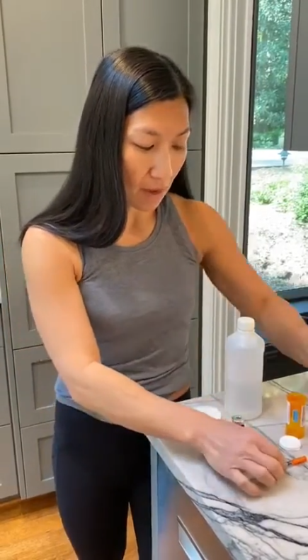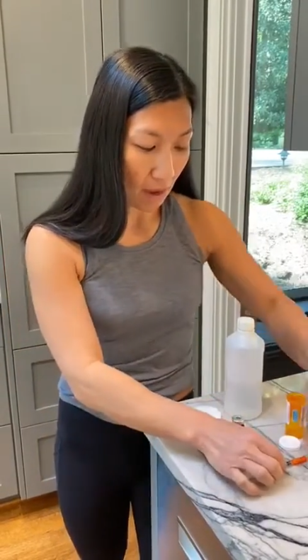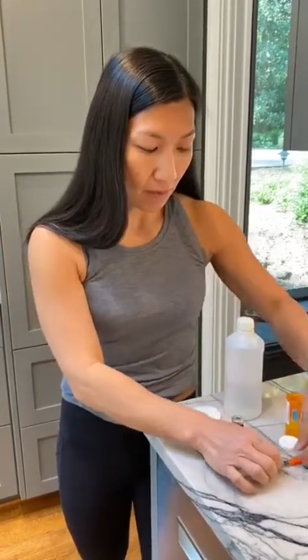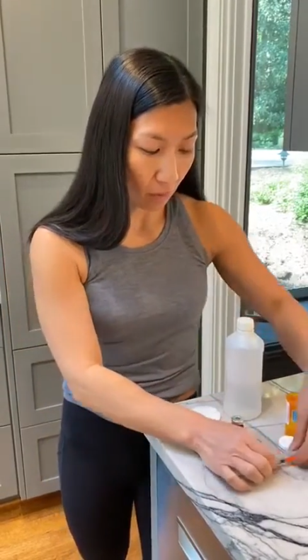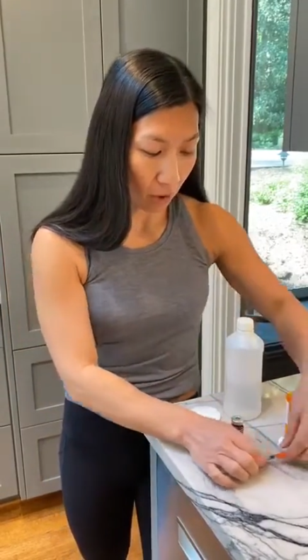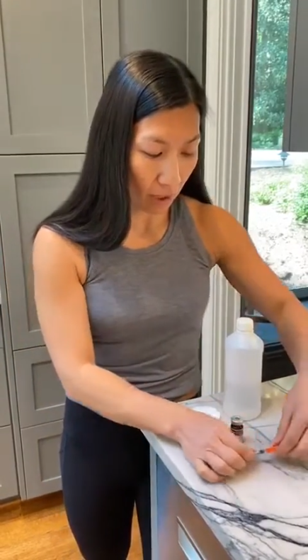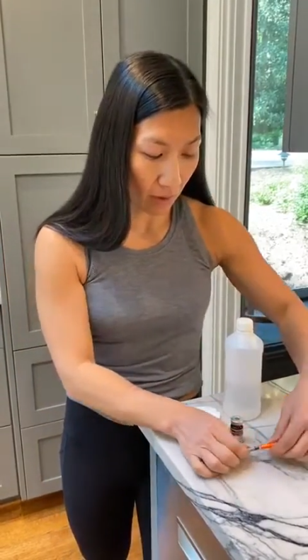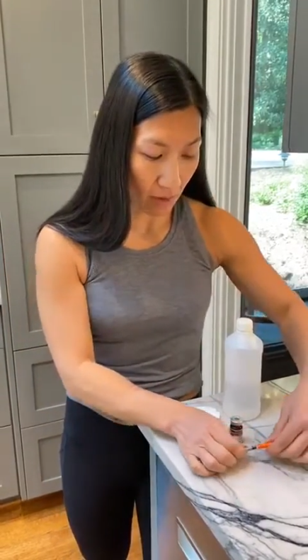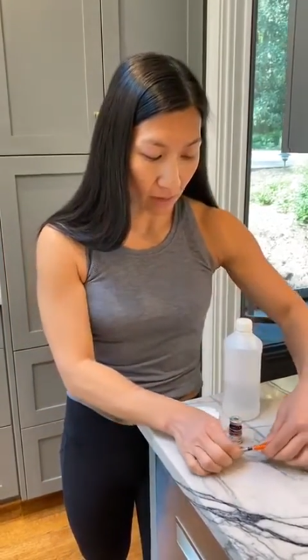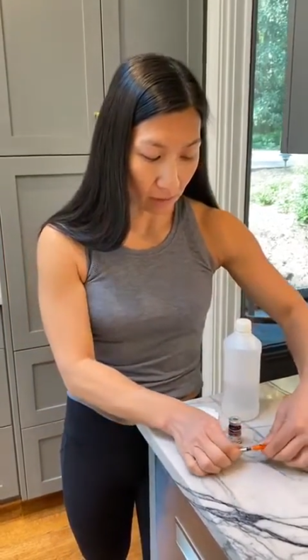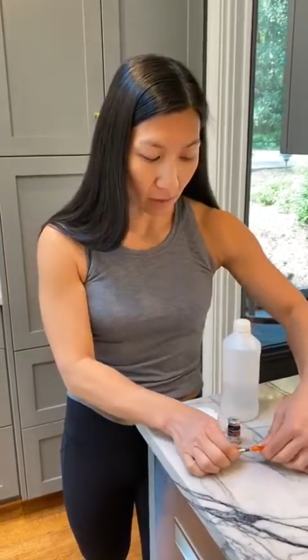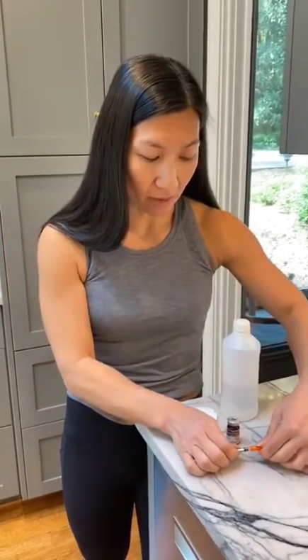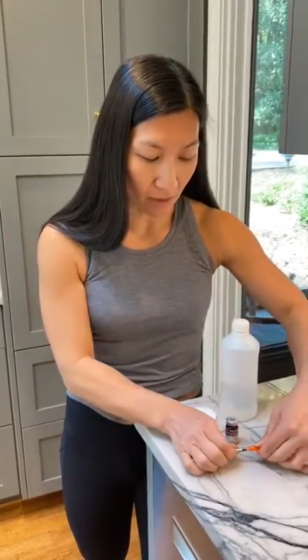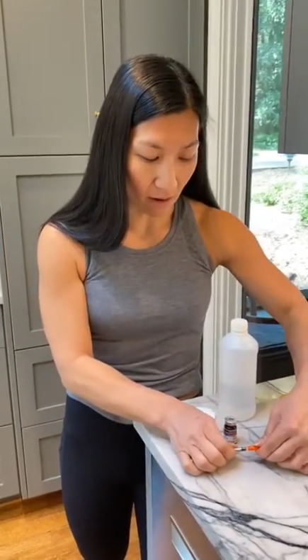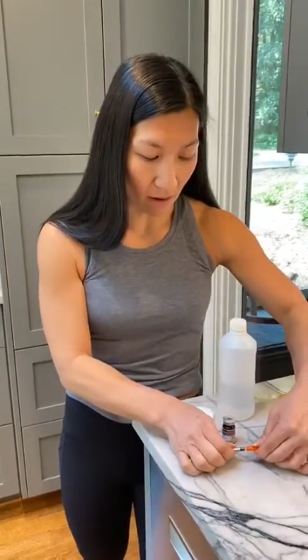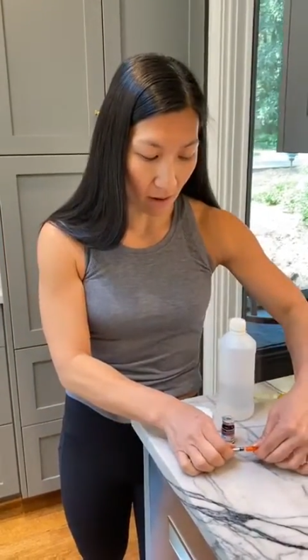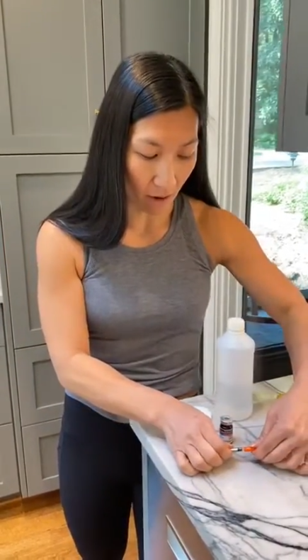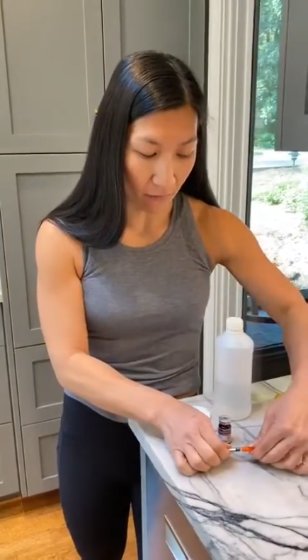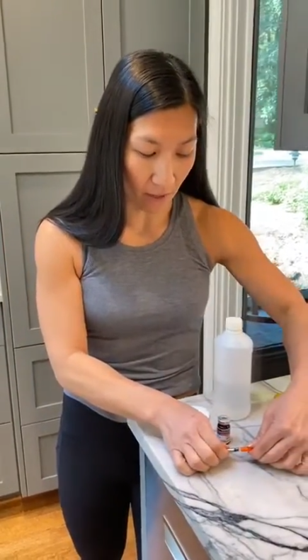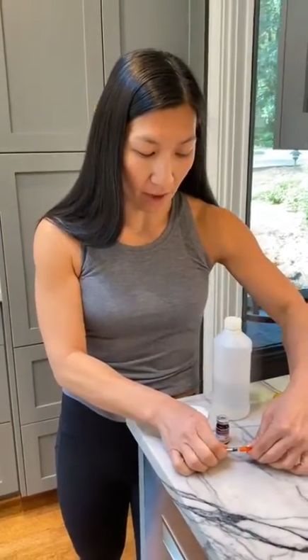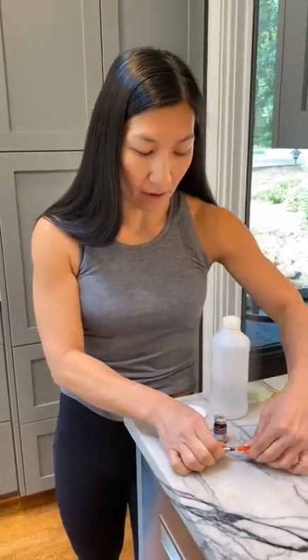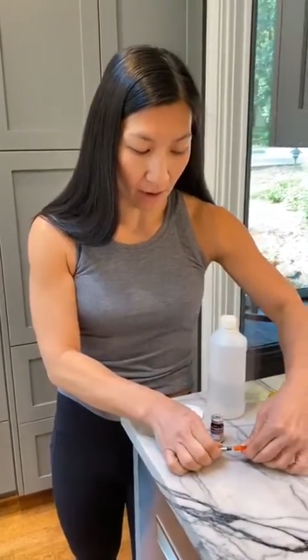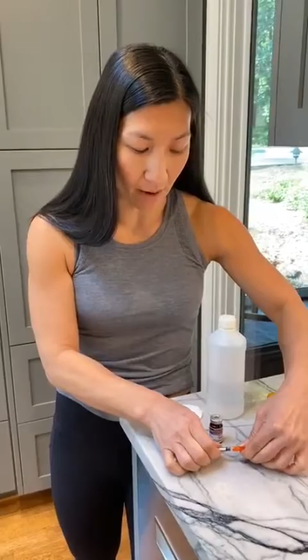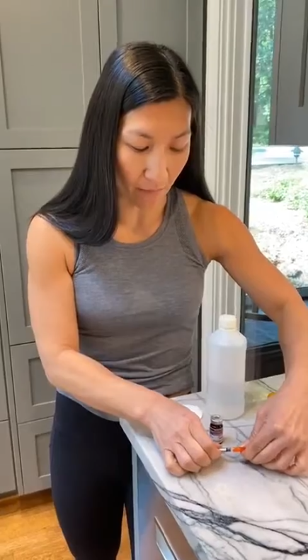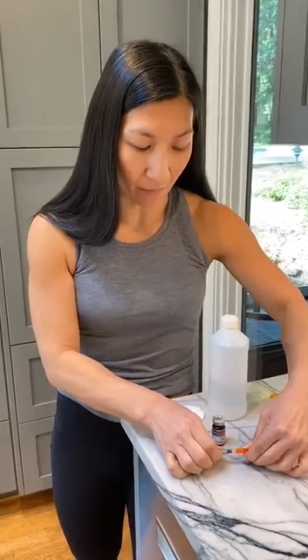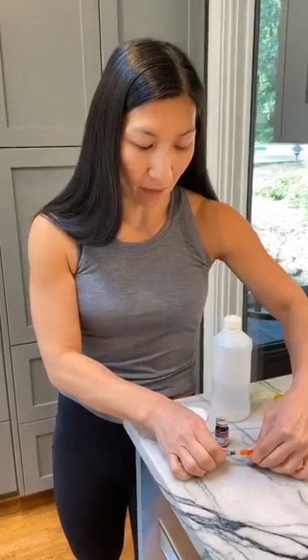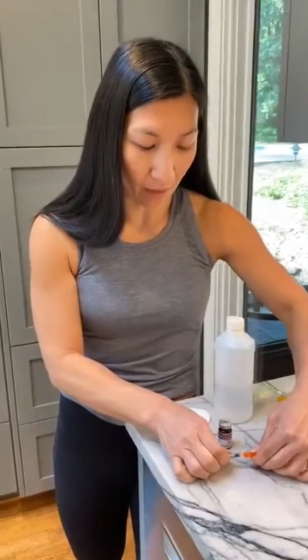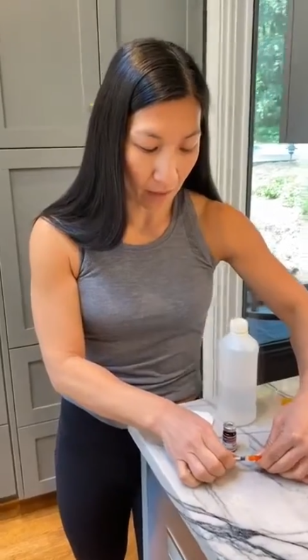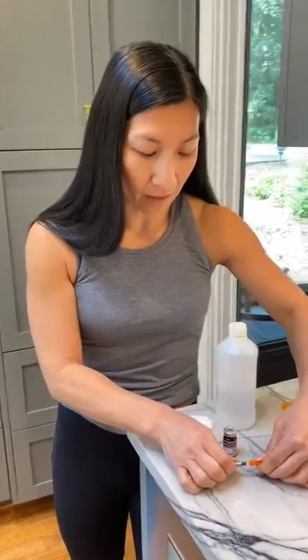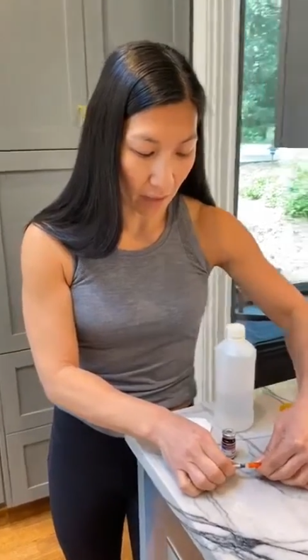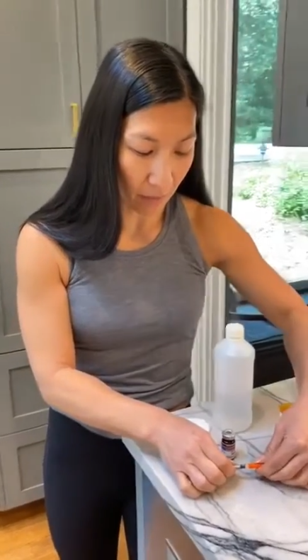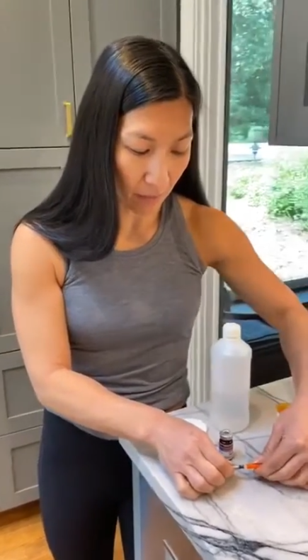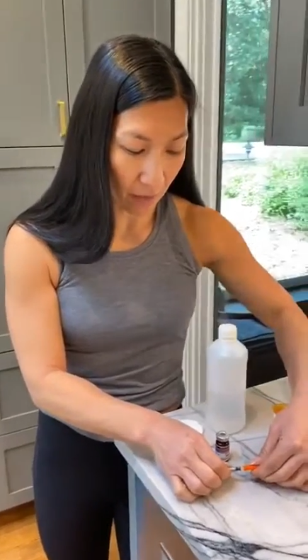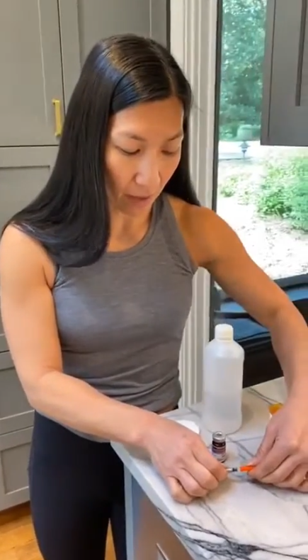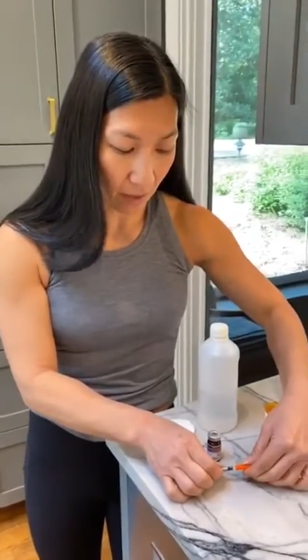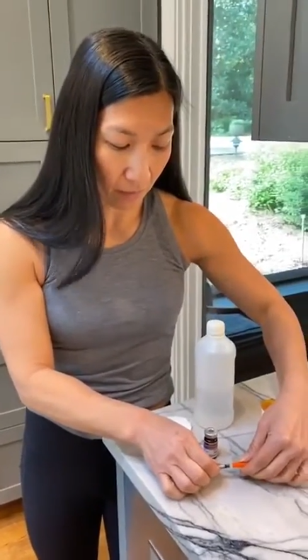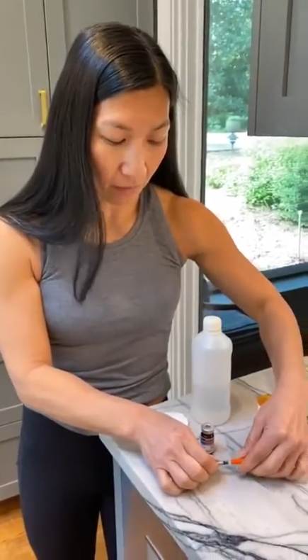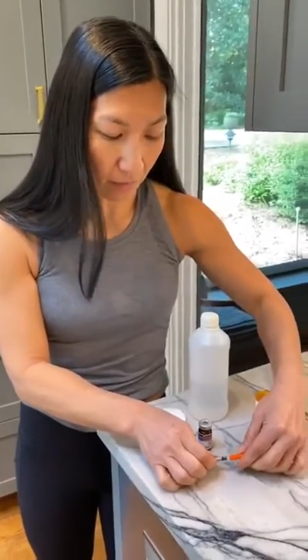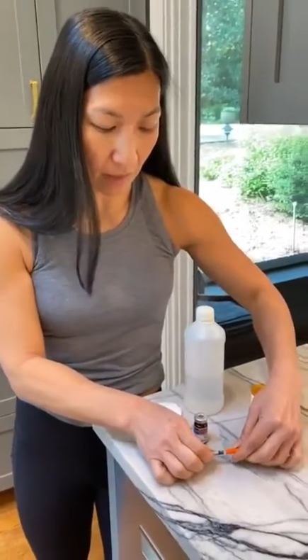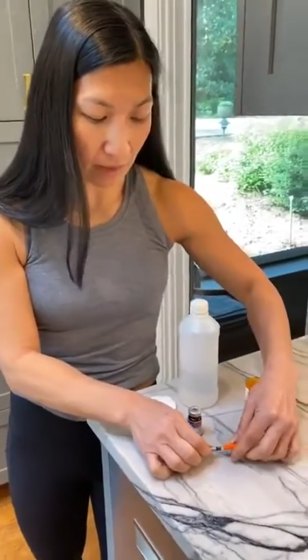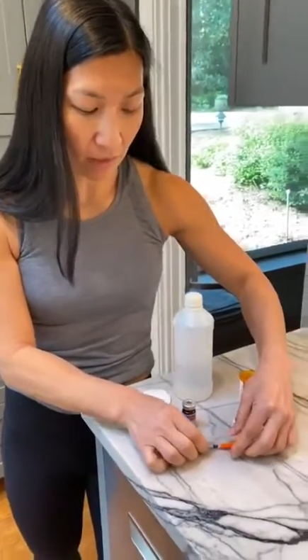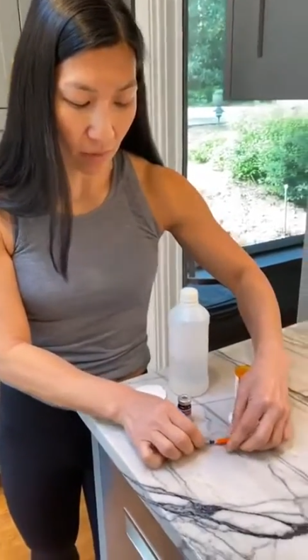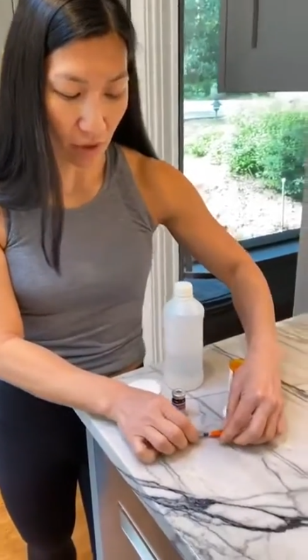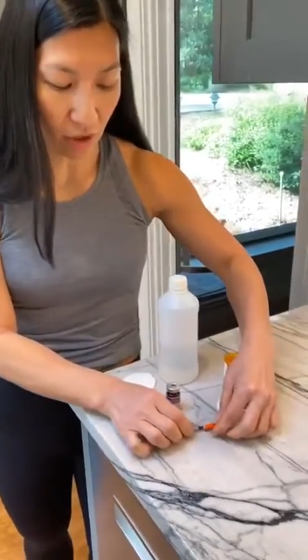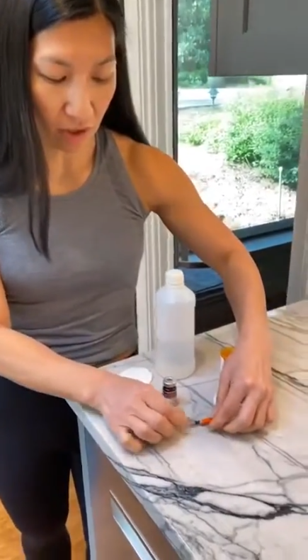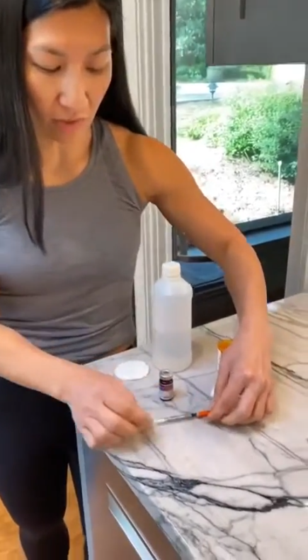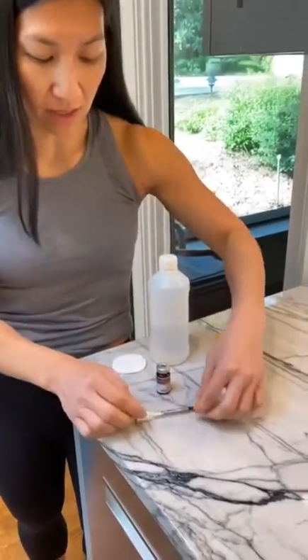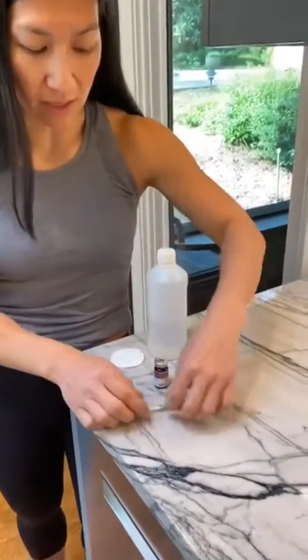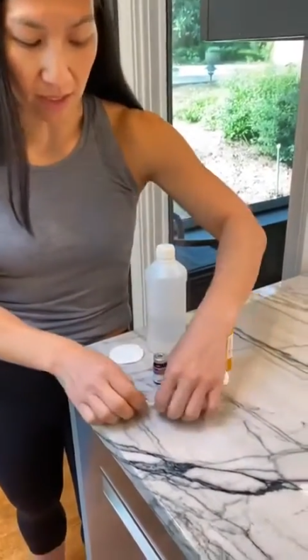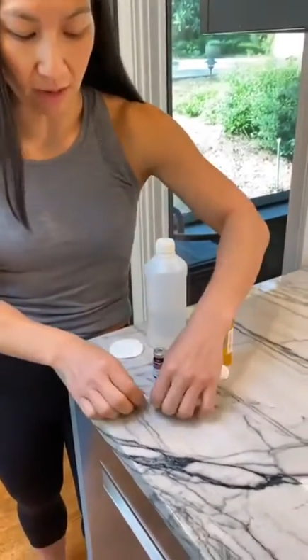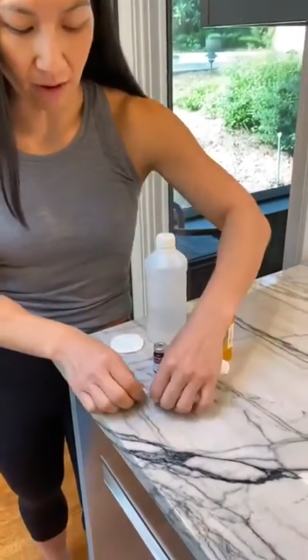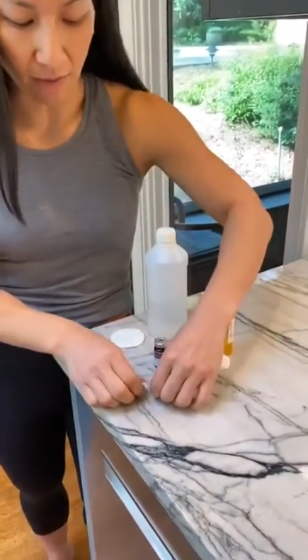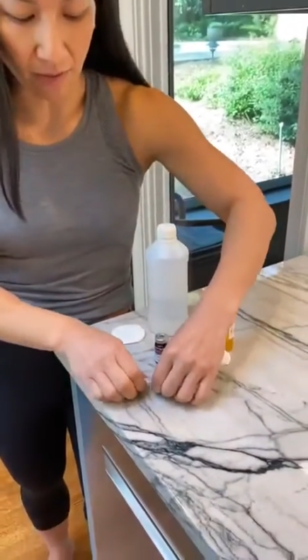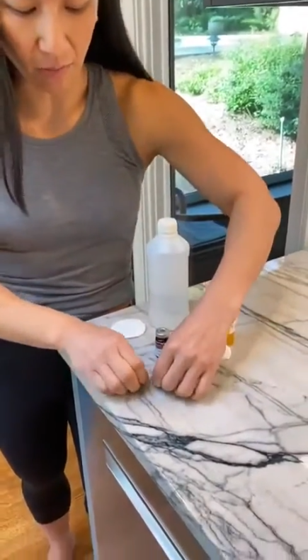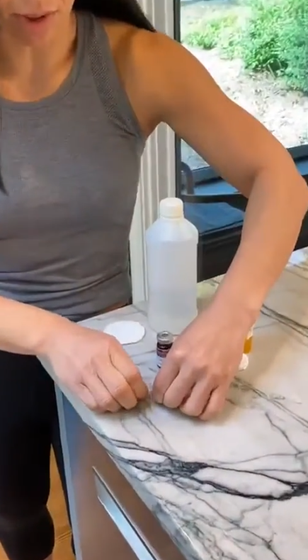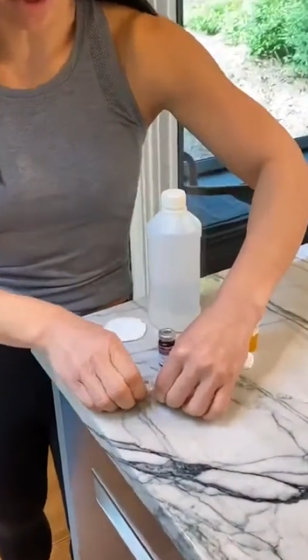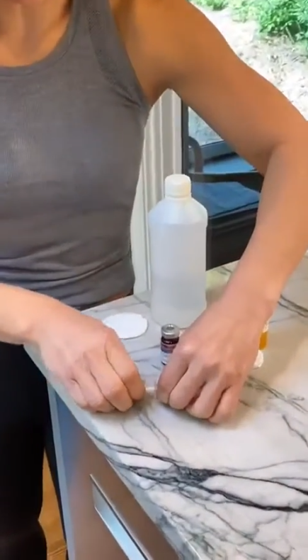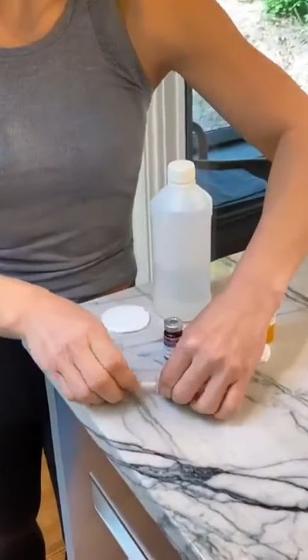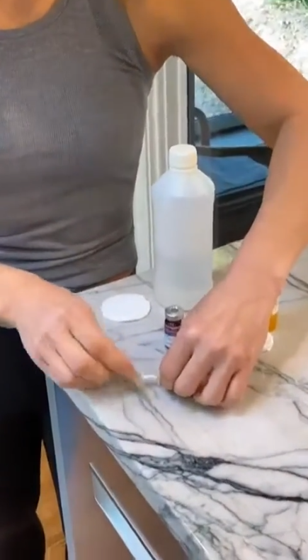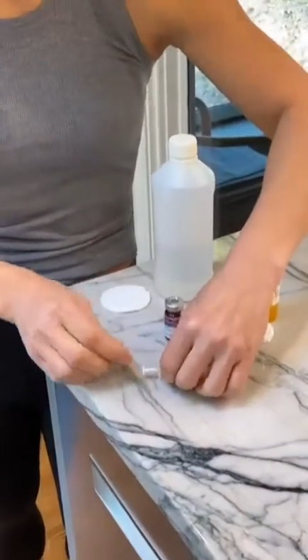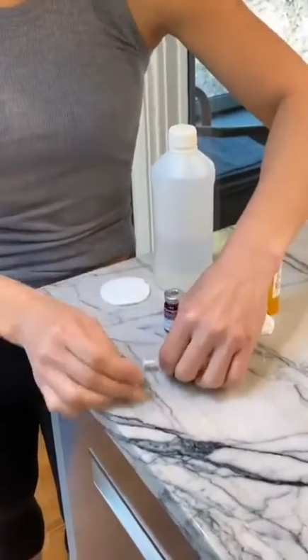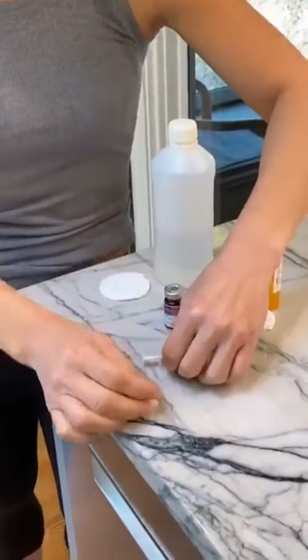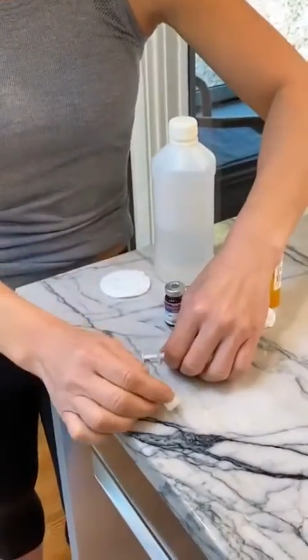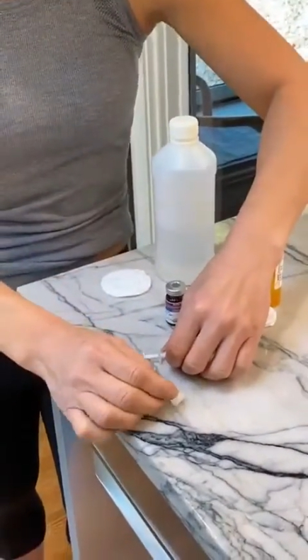We're going to go ahead and loosen off the tip of the insulin syringe, just so it's easy to get off. And then we're going to take off the plunger.